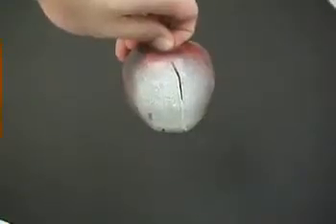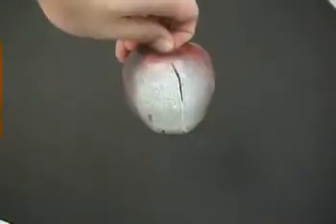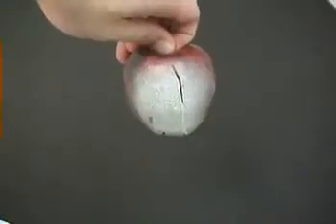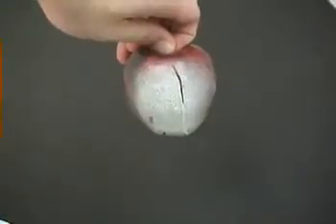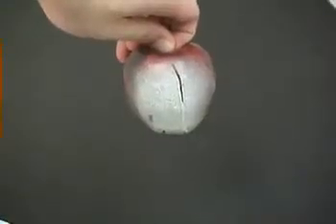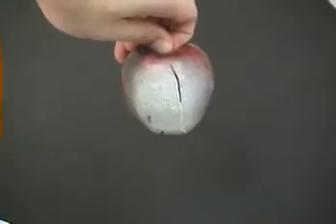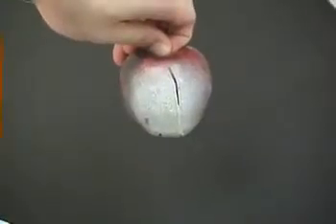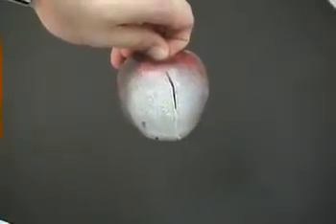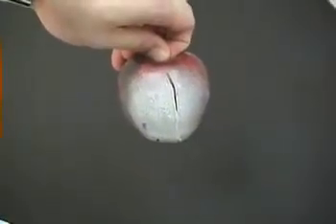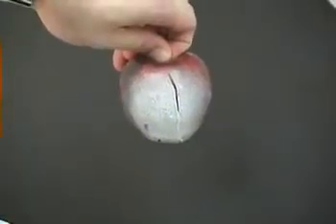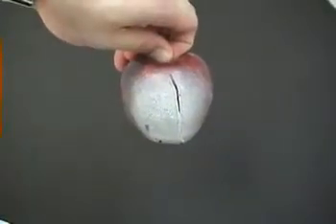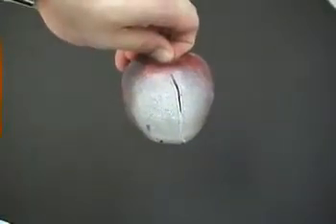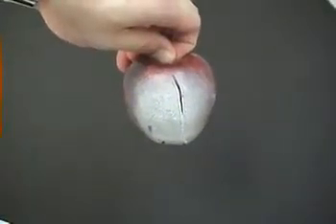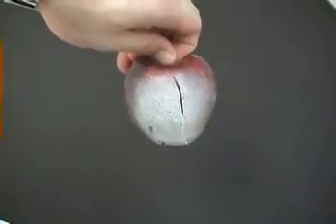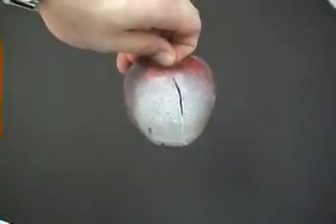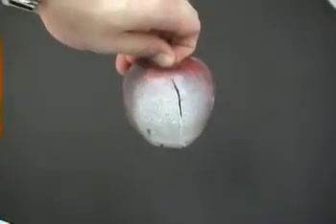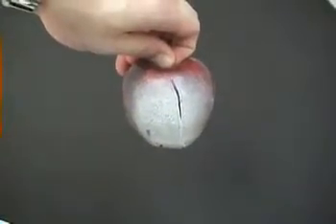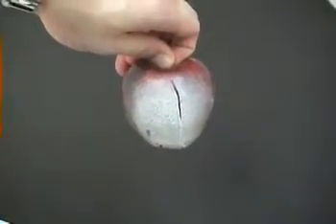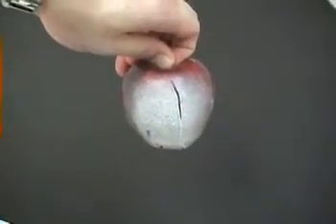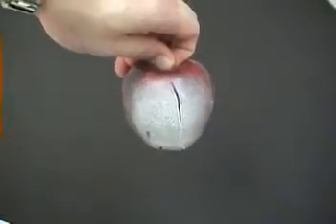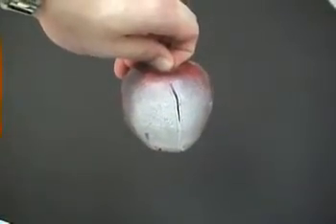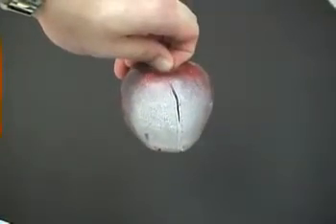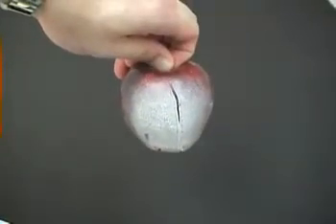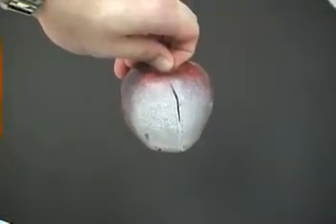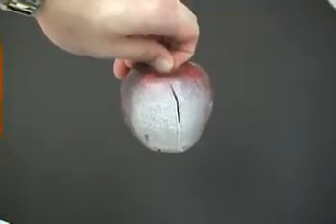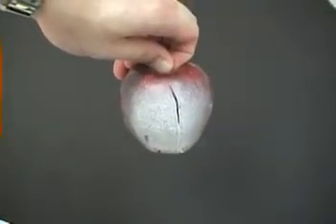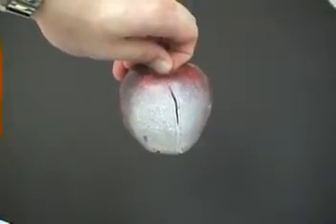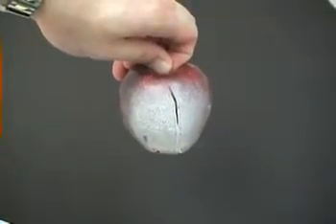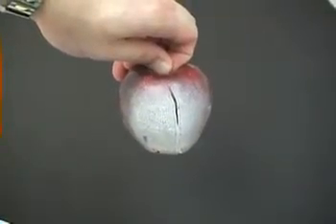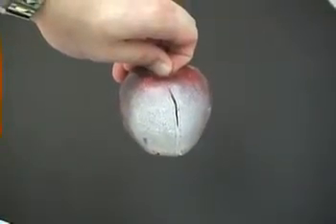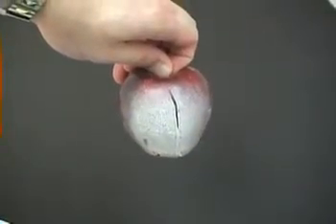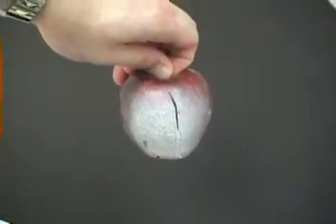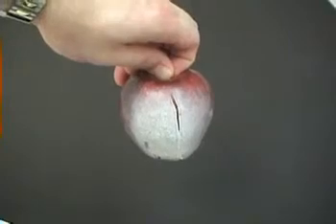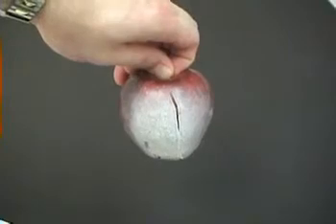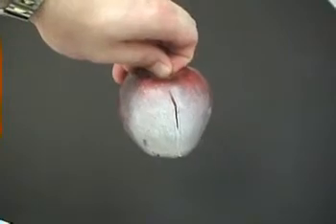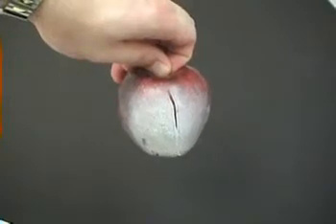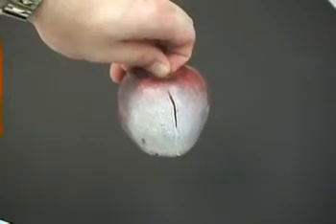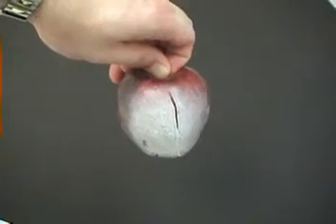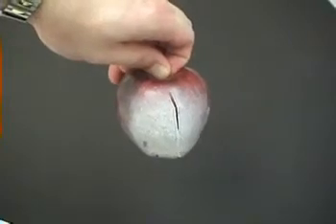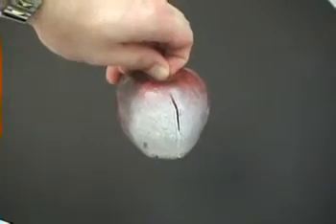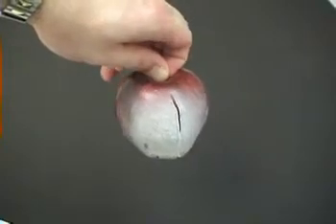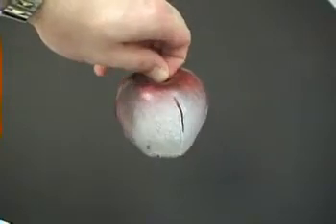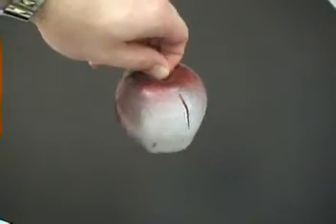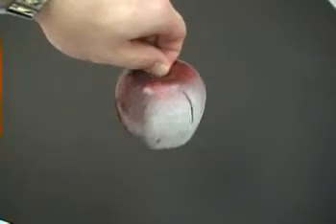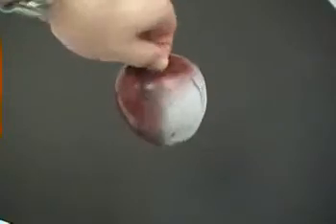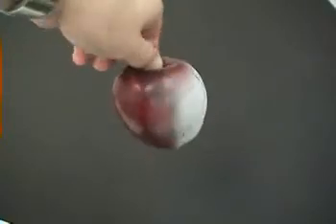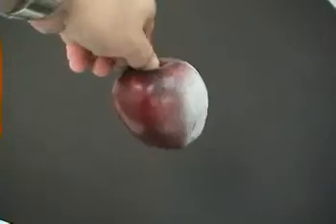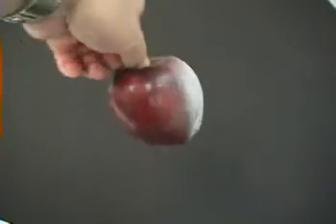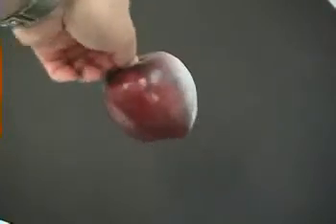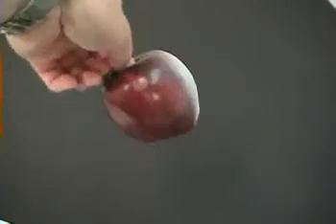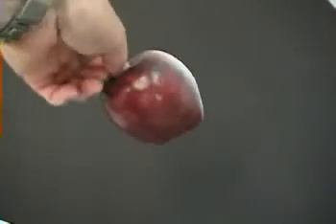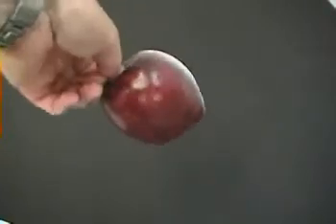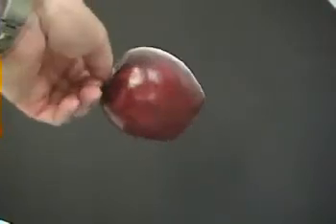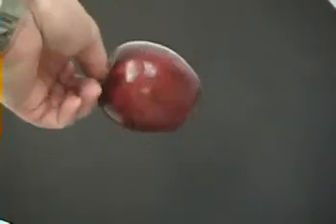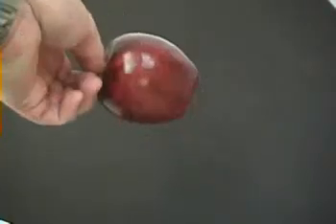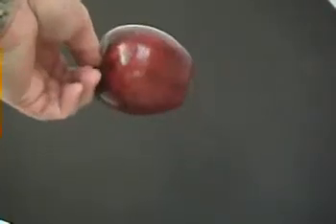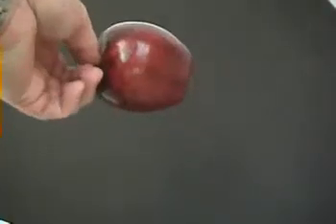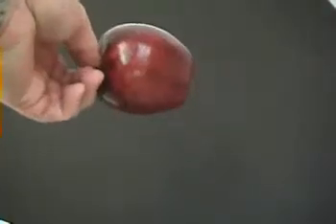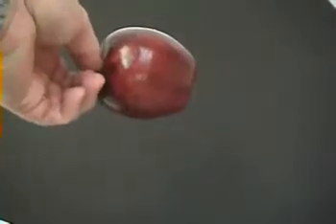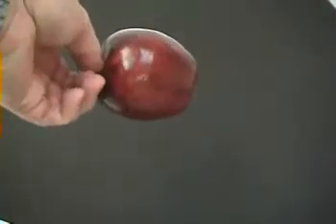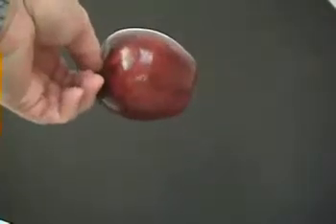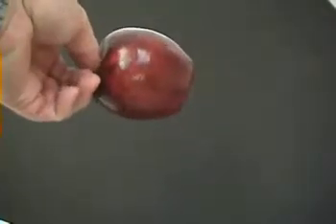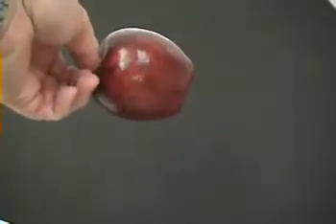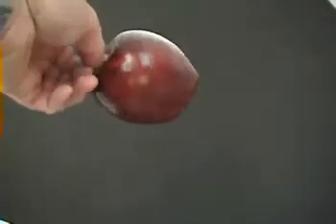This is the apple that was sprayed without electrostatics for four seconds. As you can see, the front is covered, but the sides and back were missed.